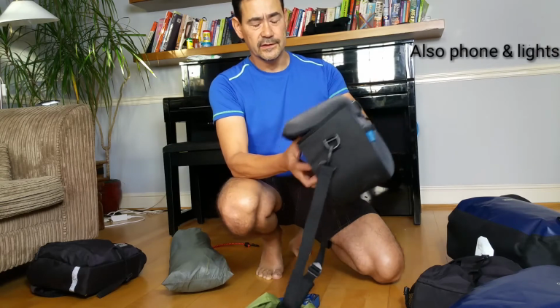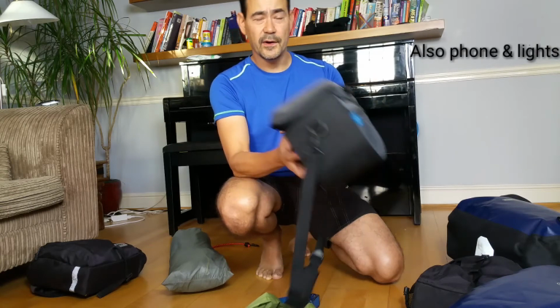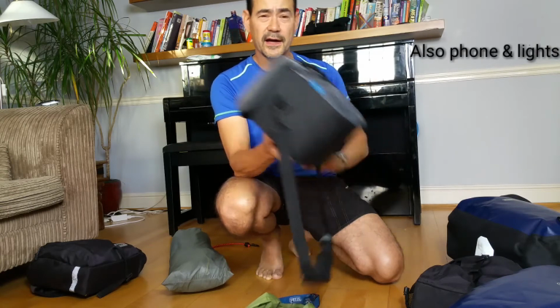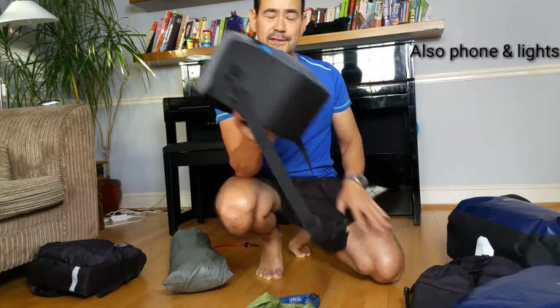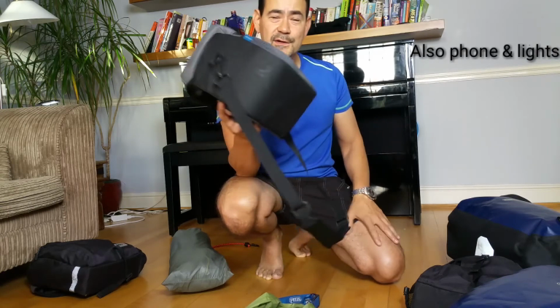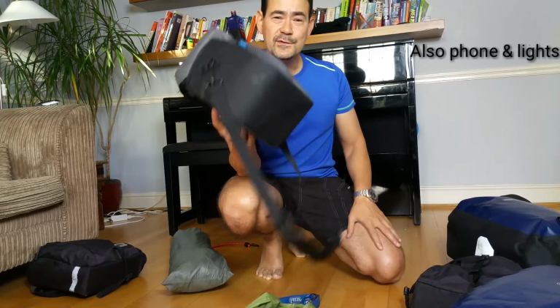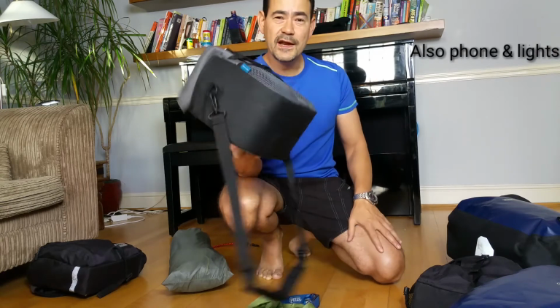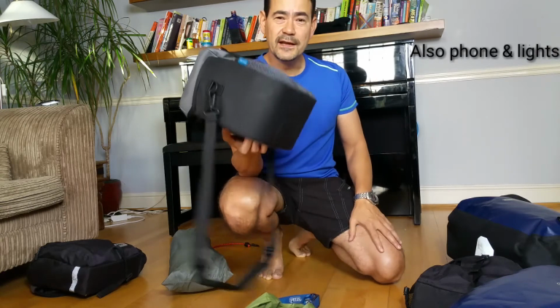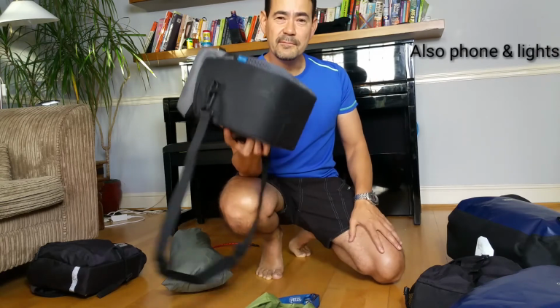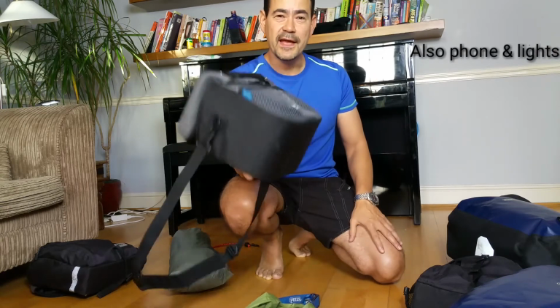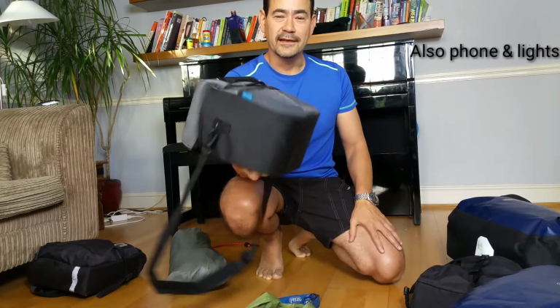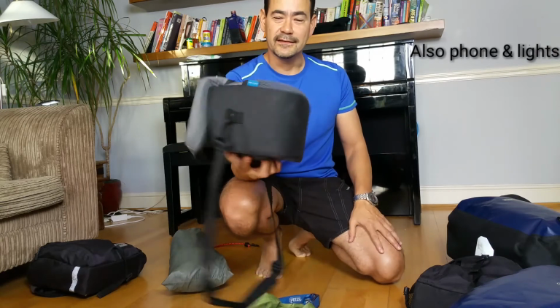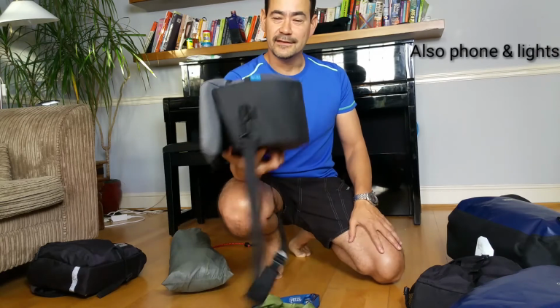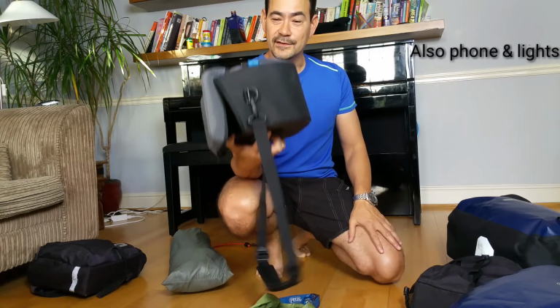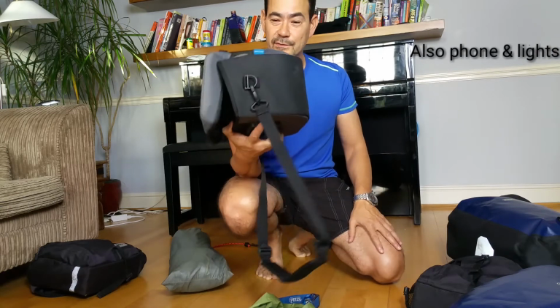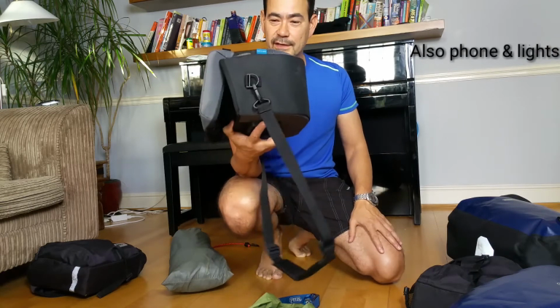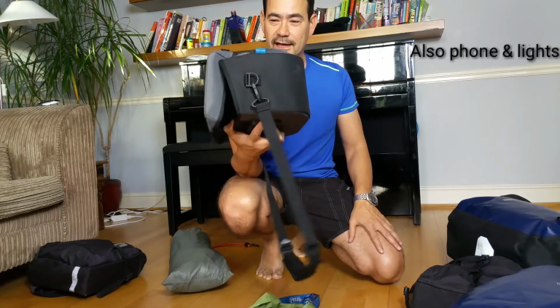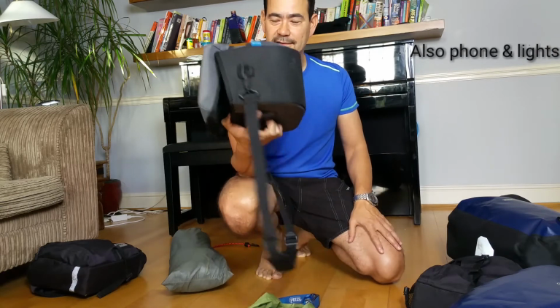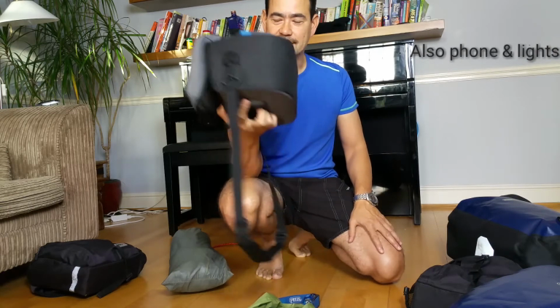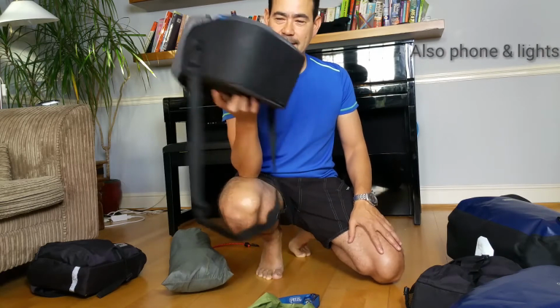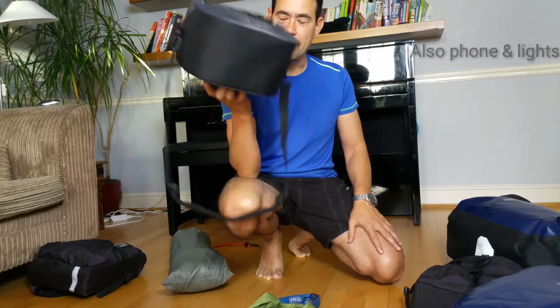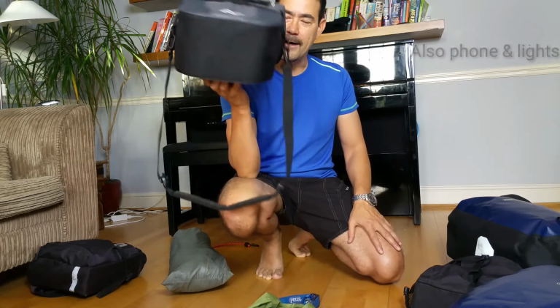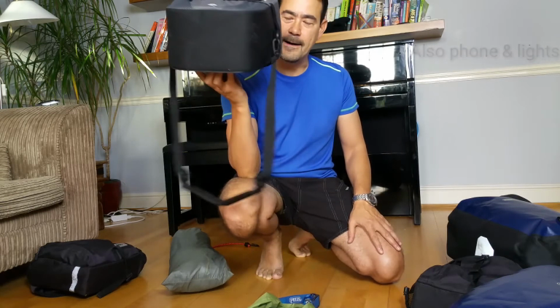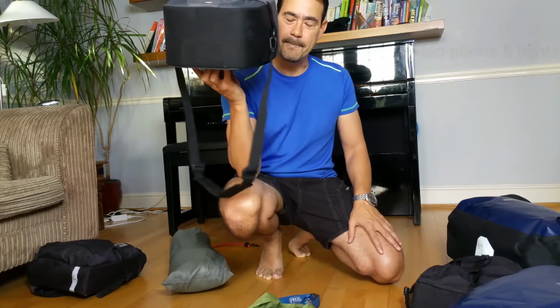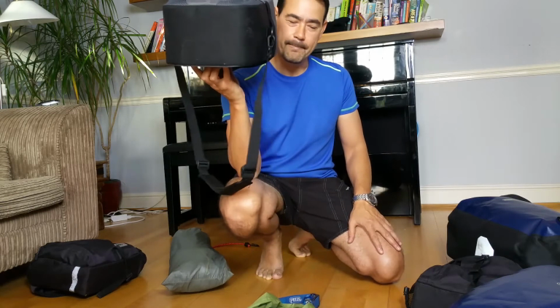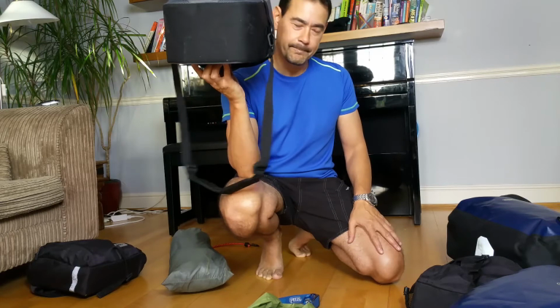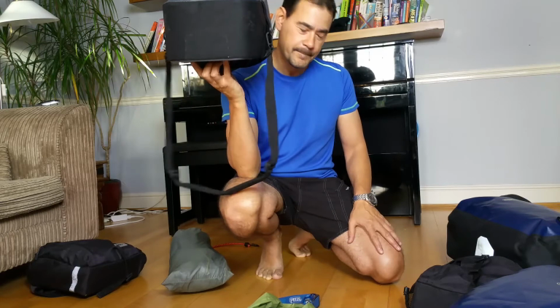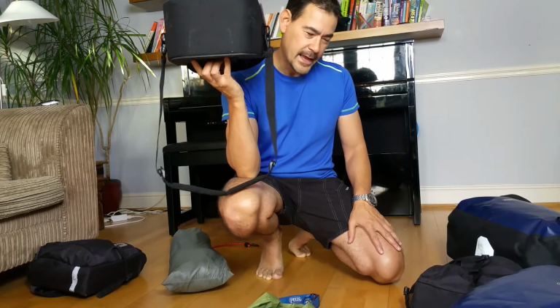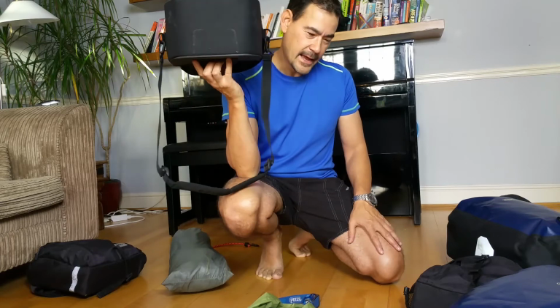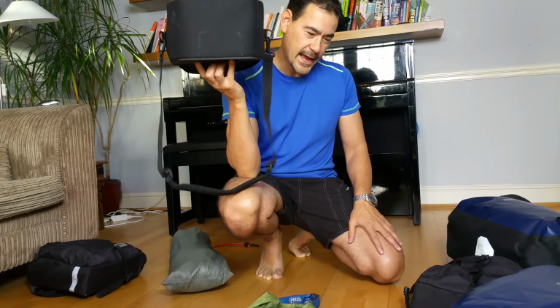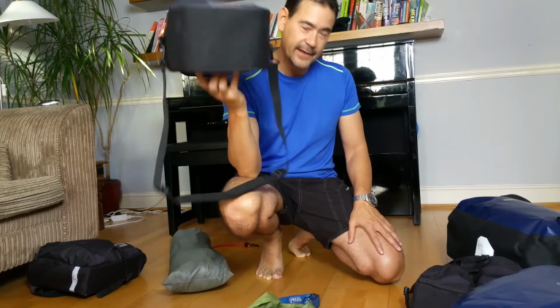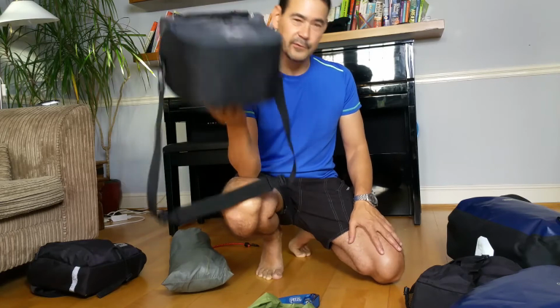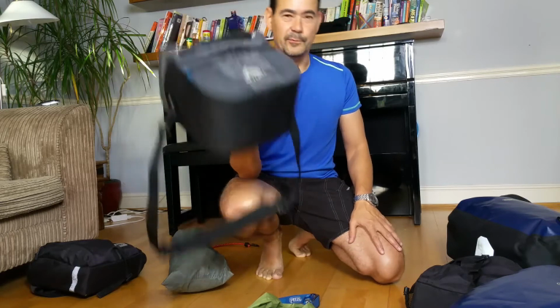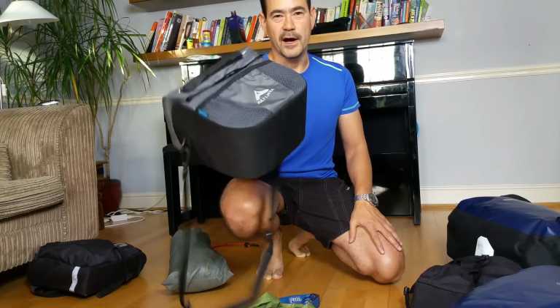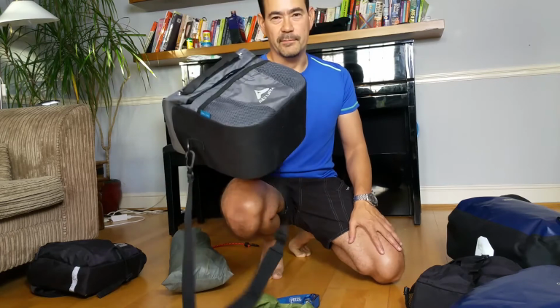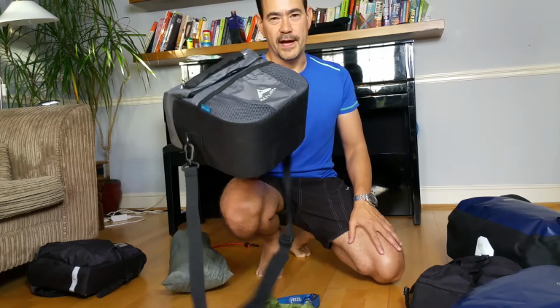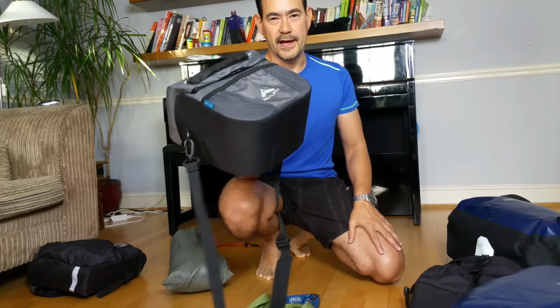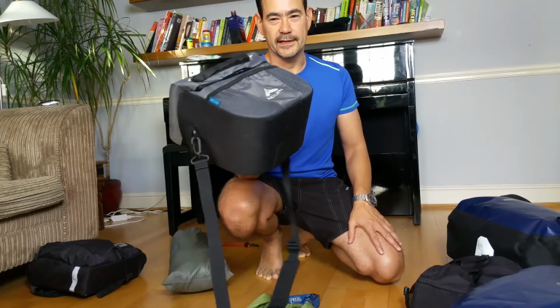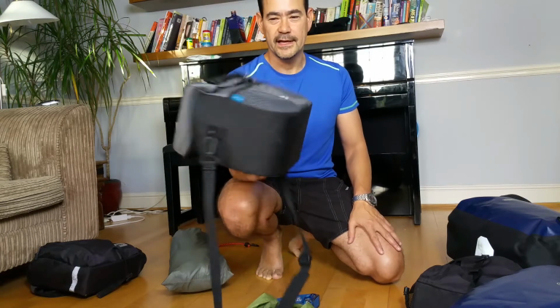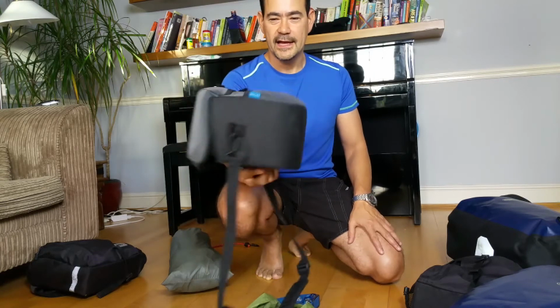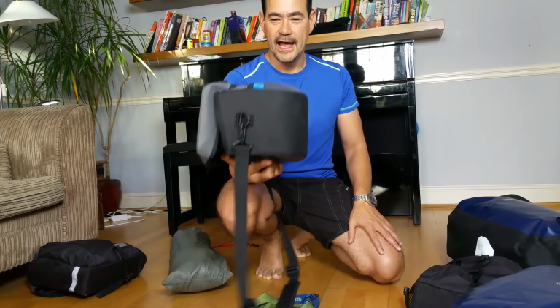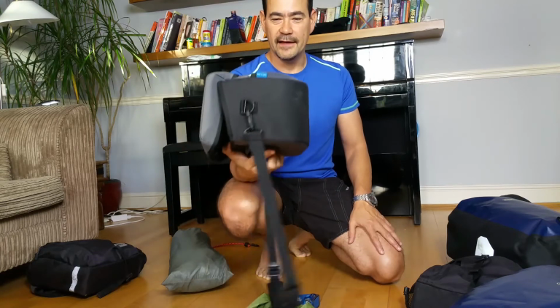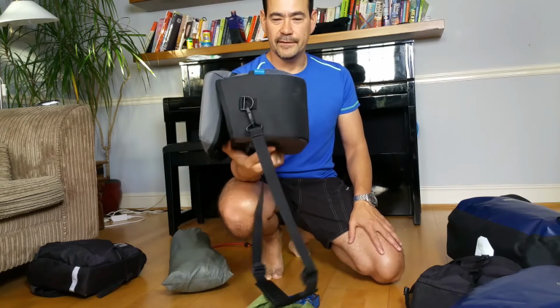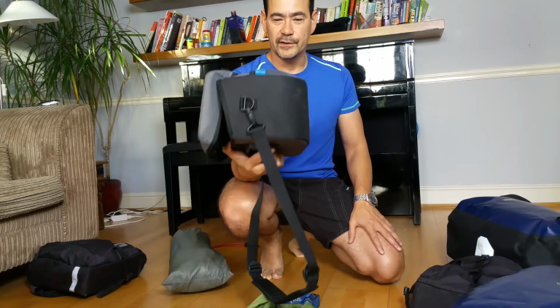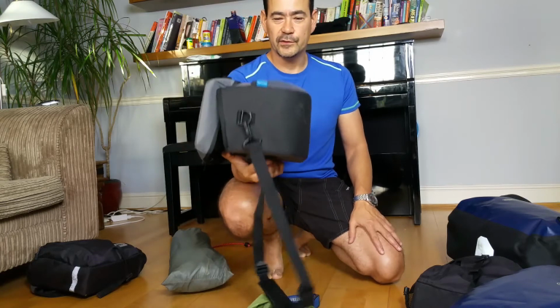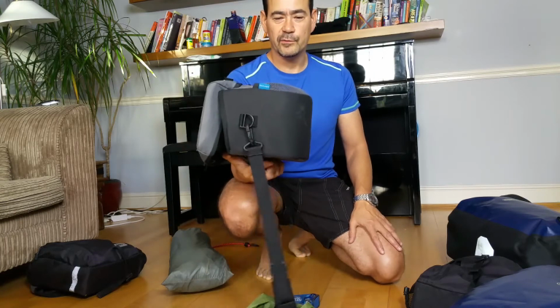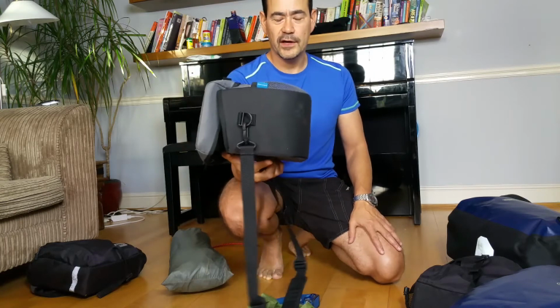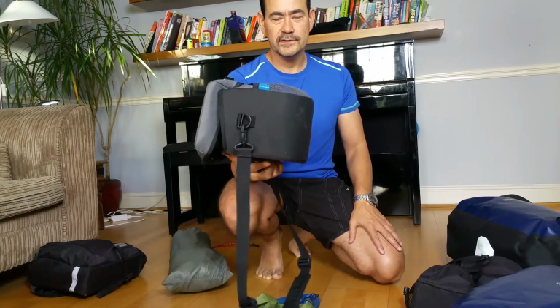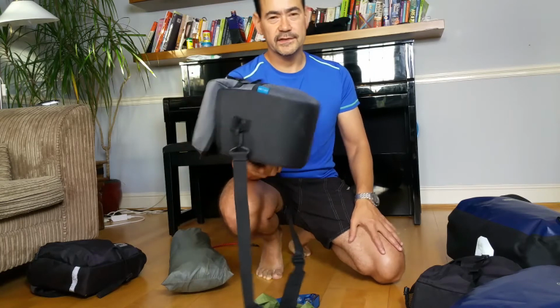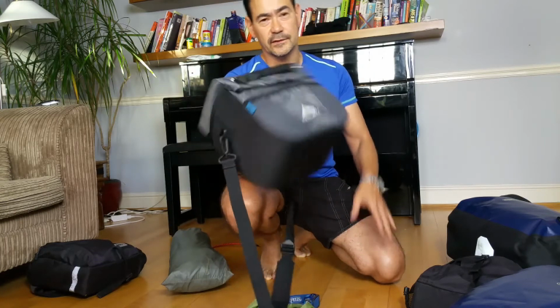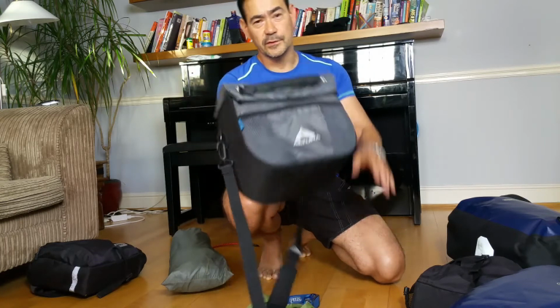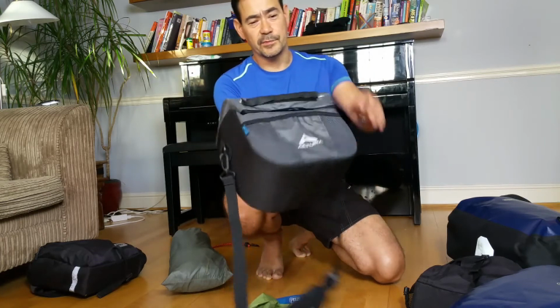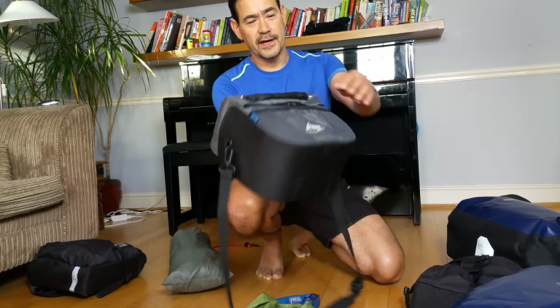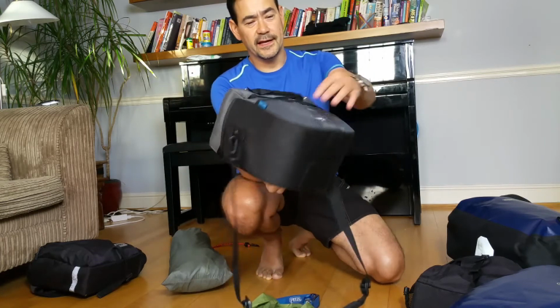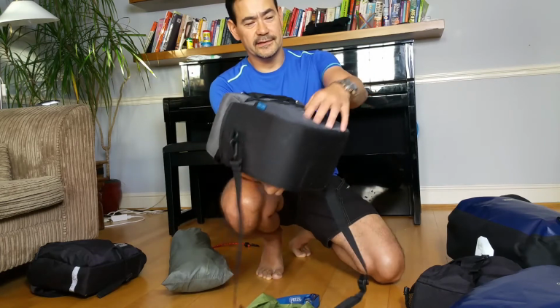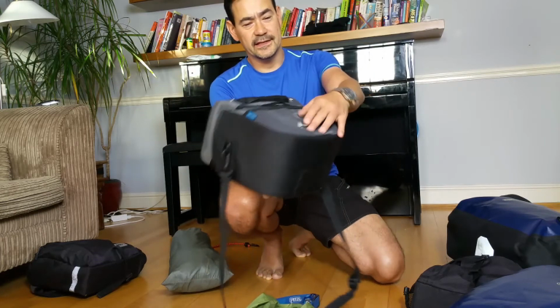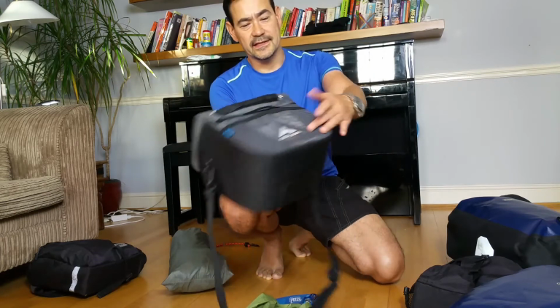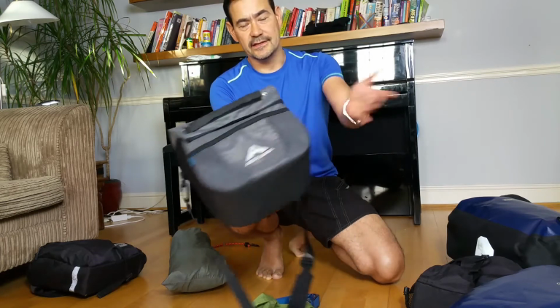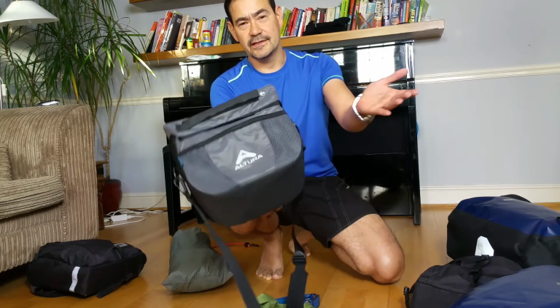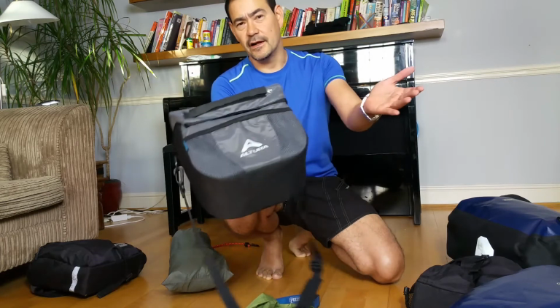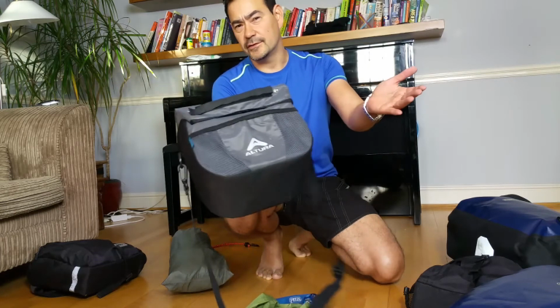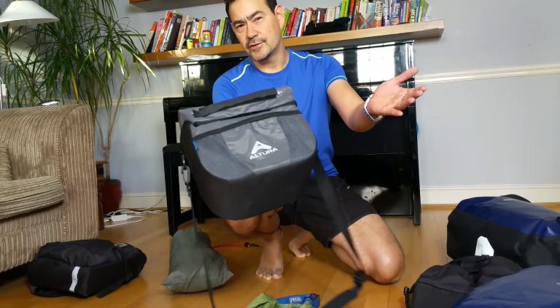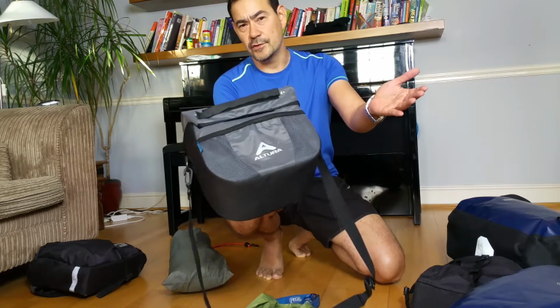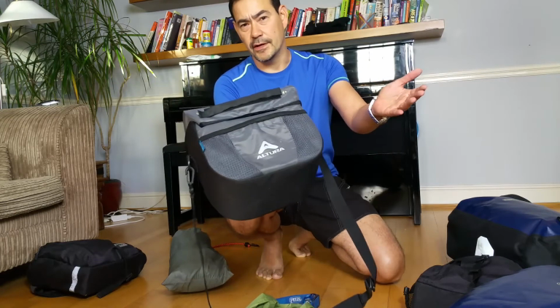I do recommend you get a handlebar bag, and a good brand is Altura.